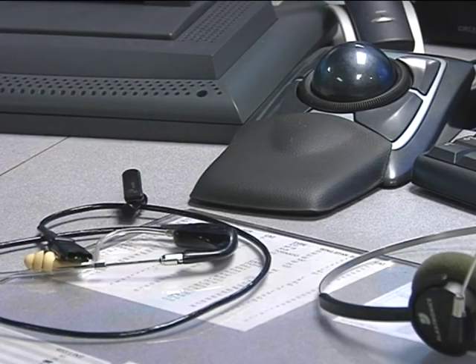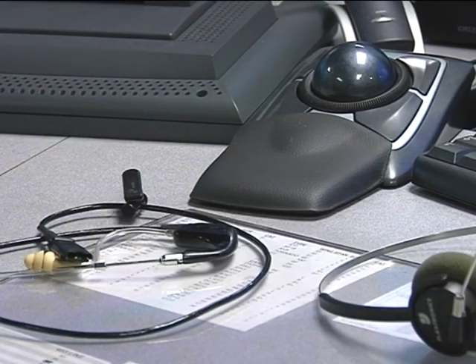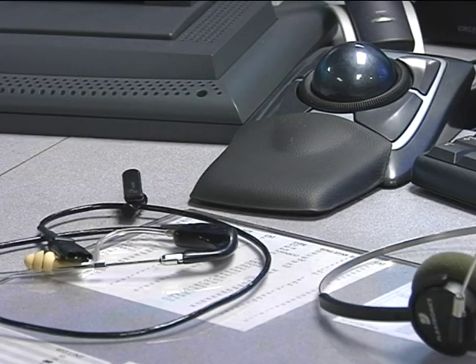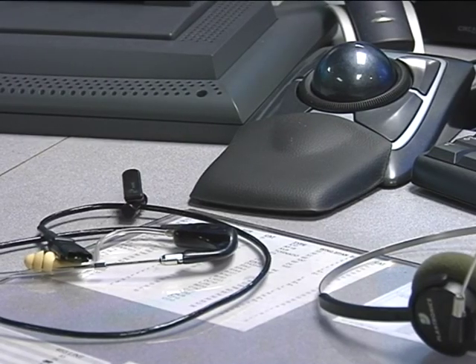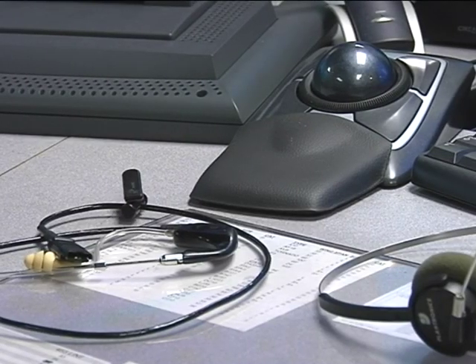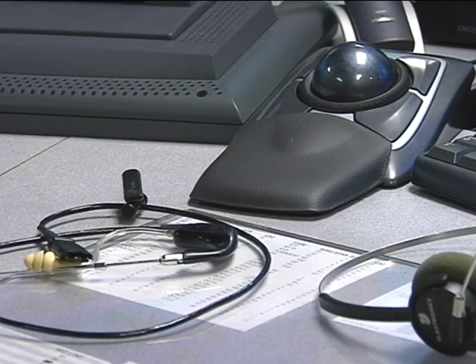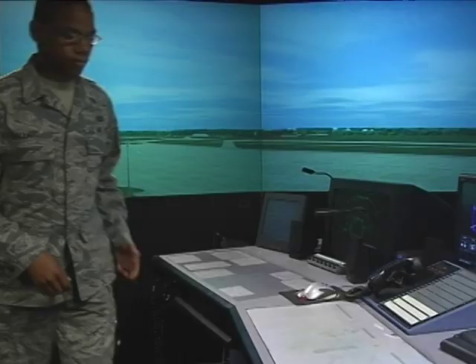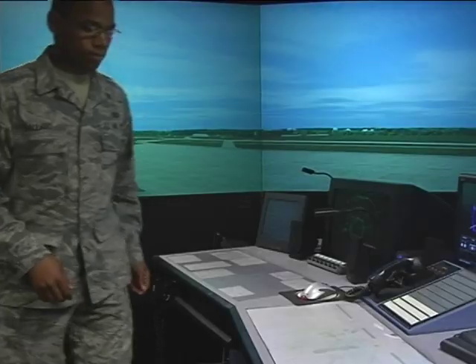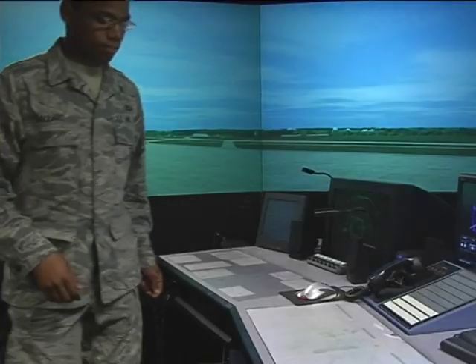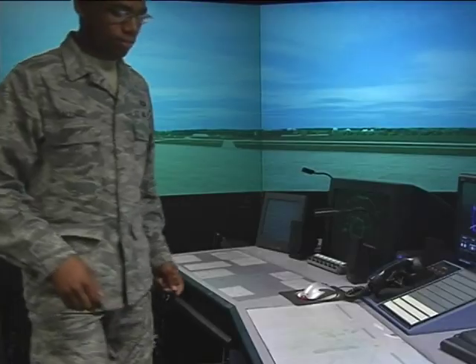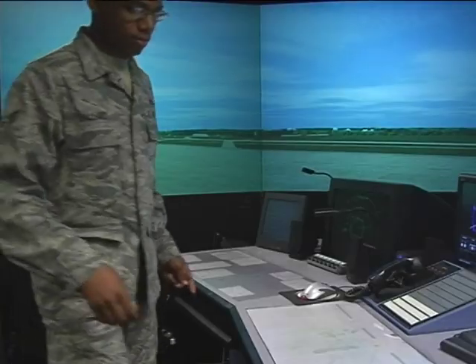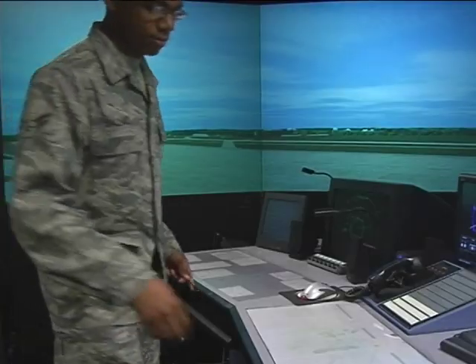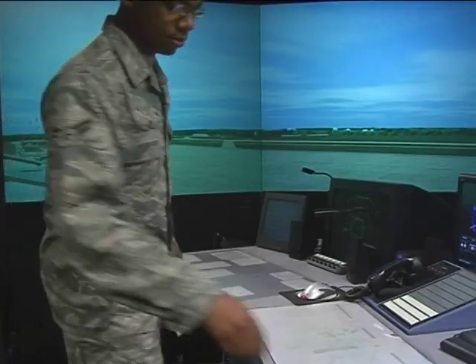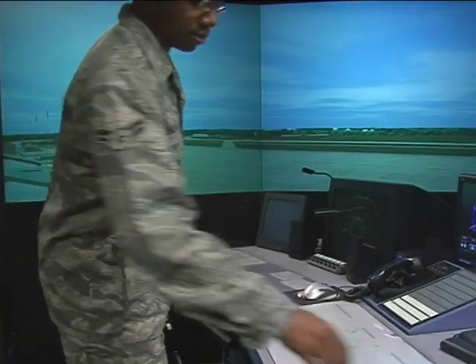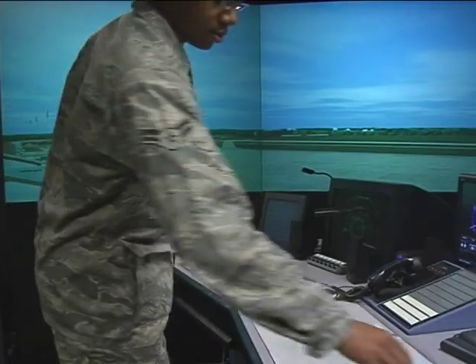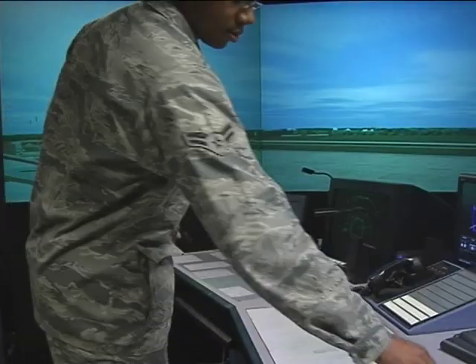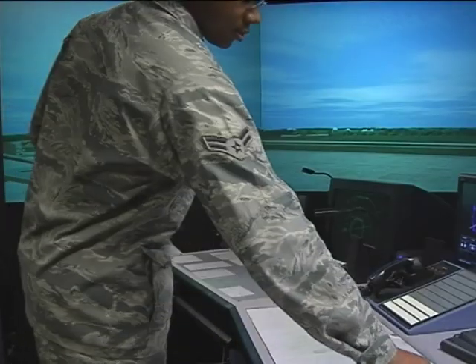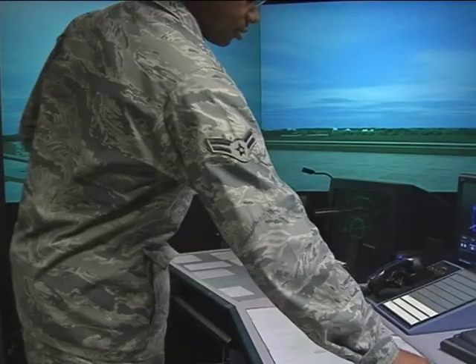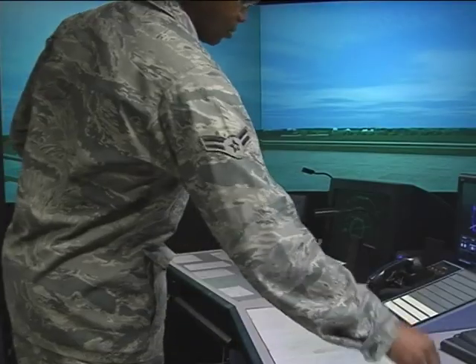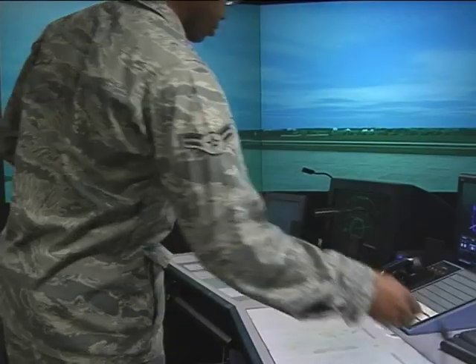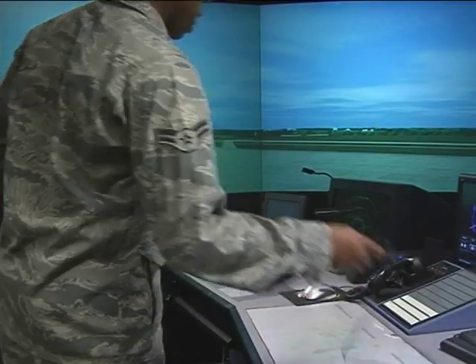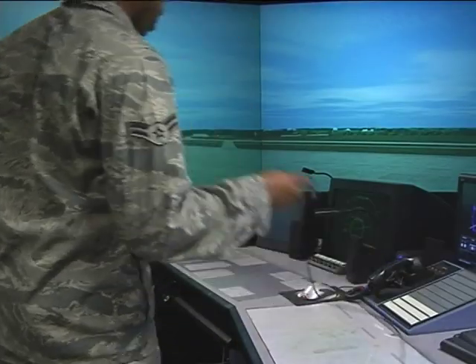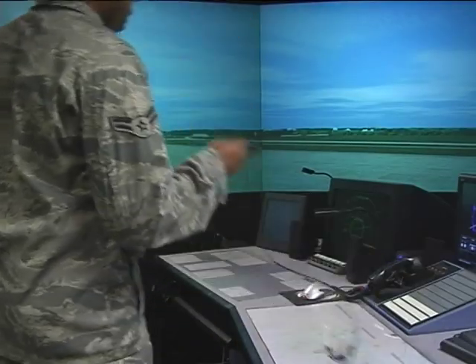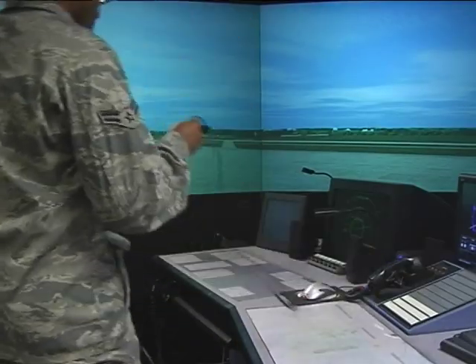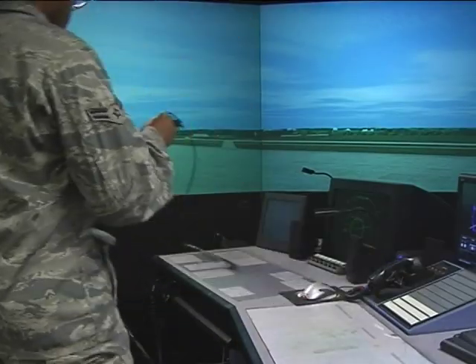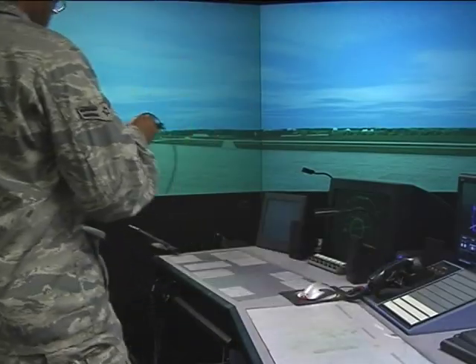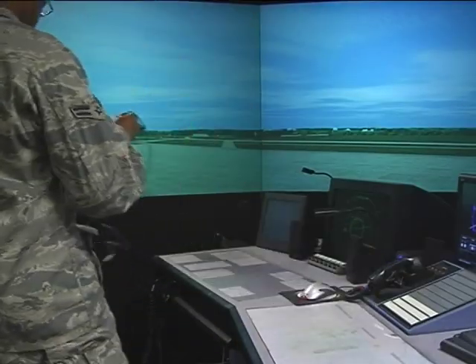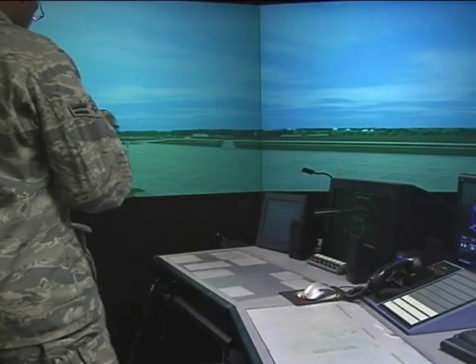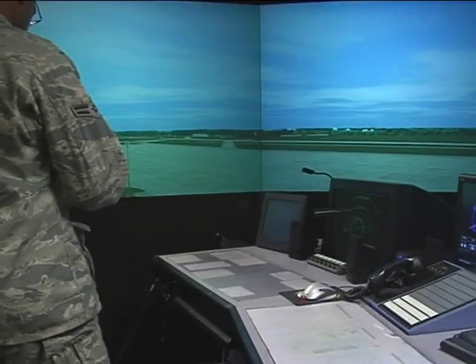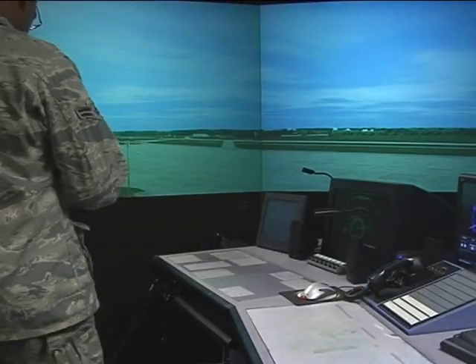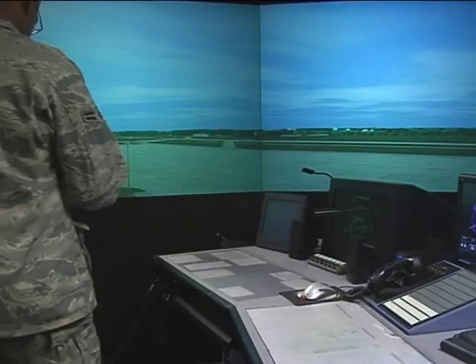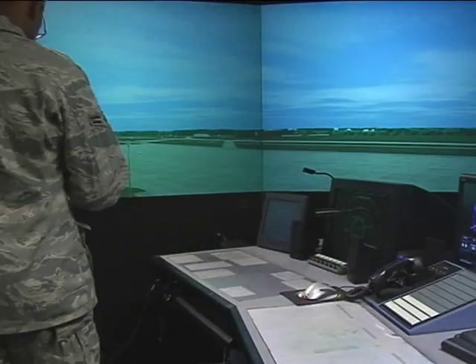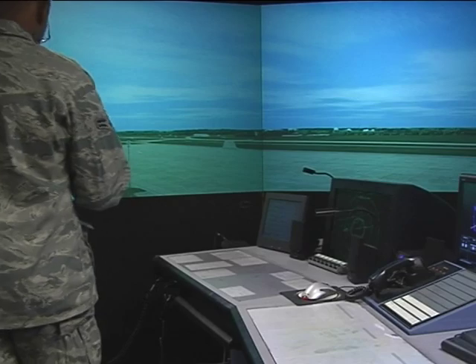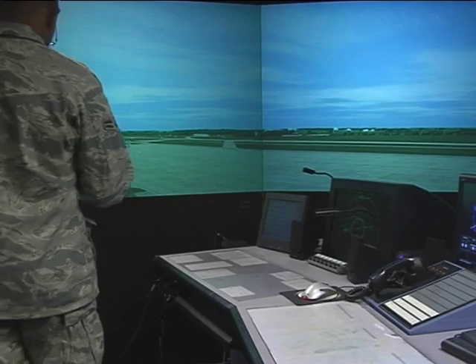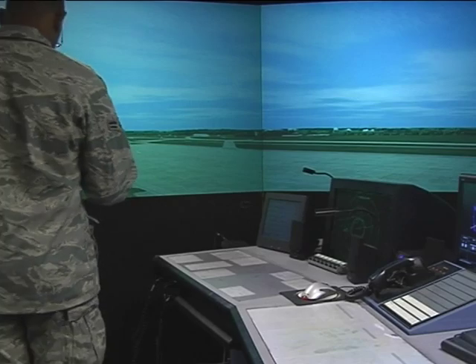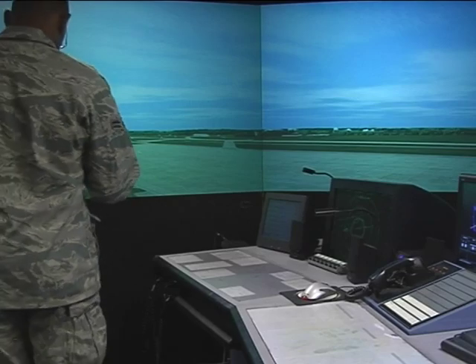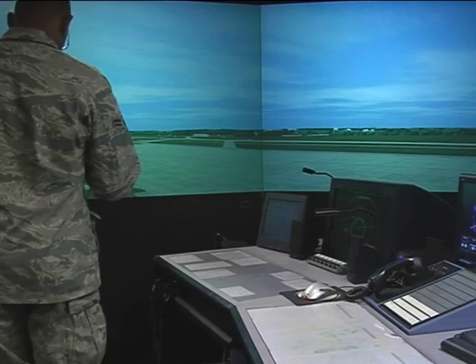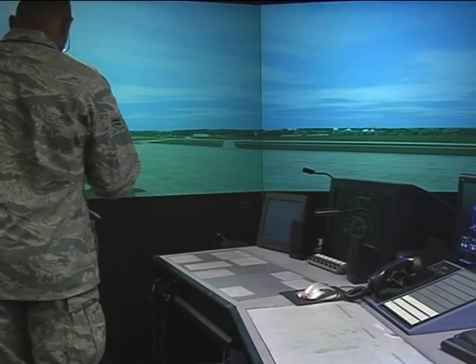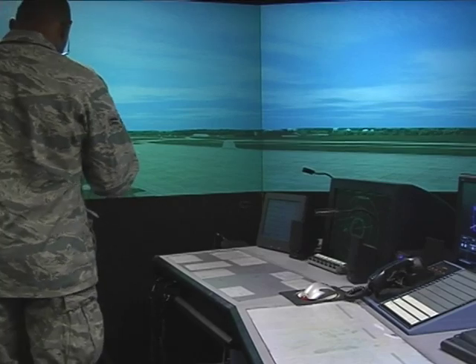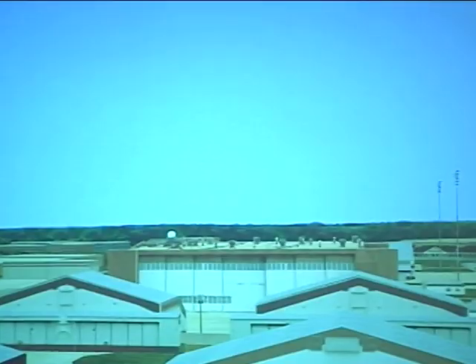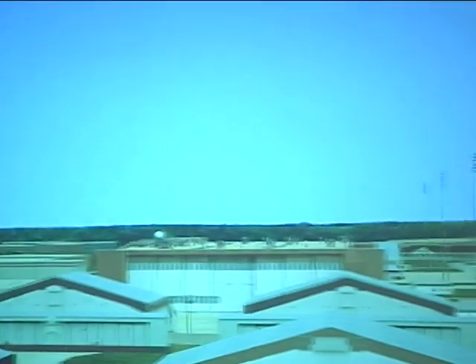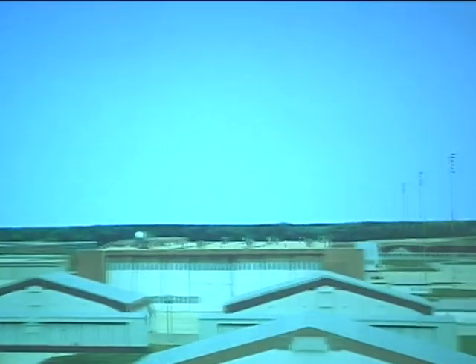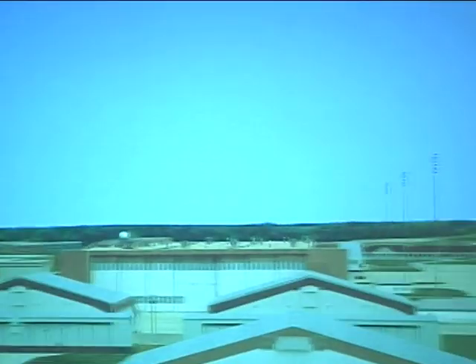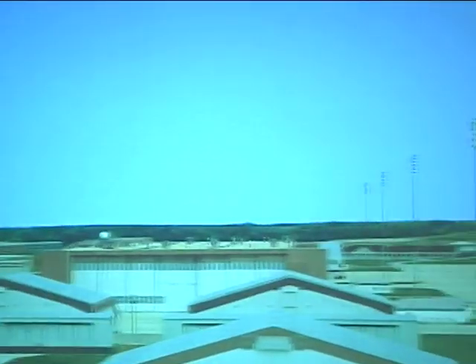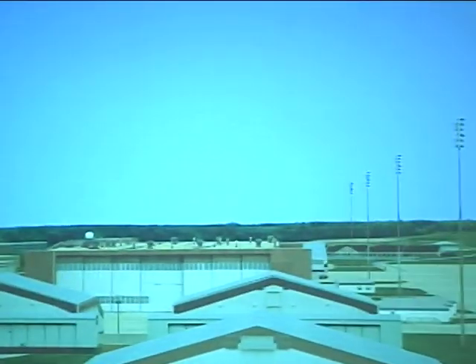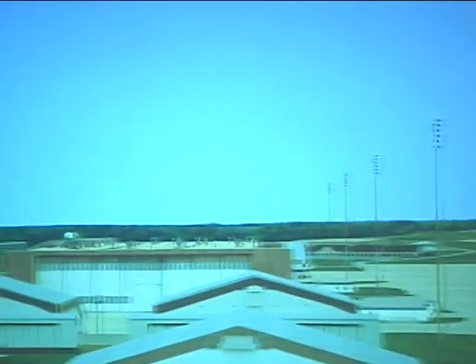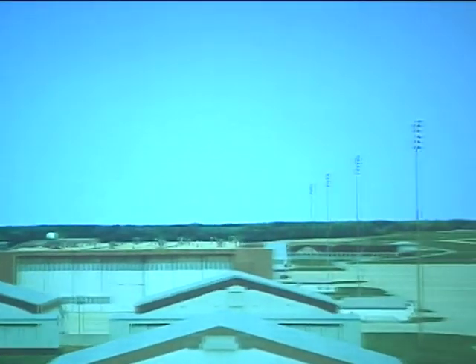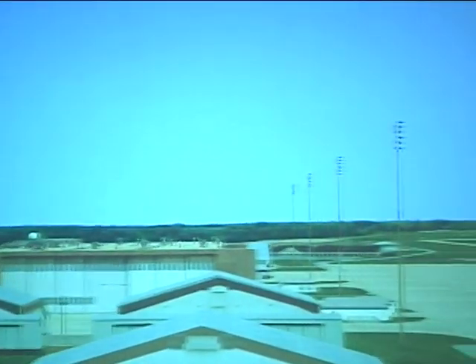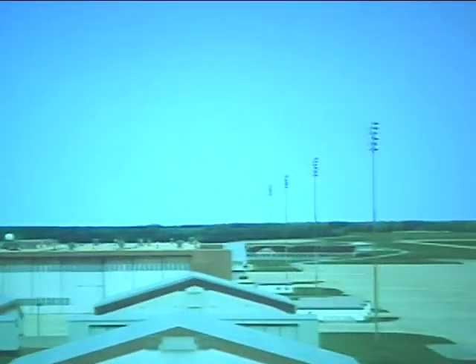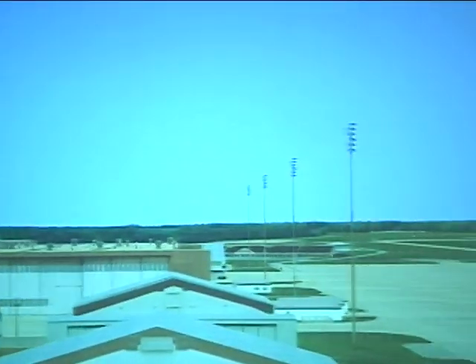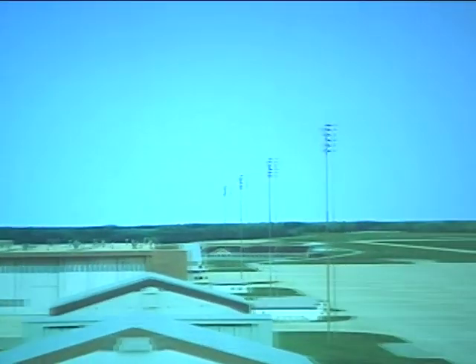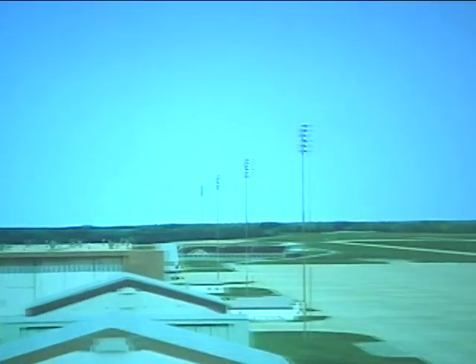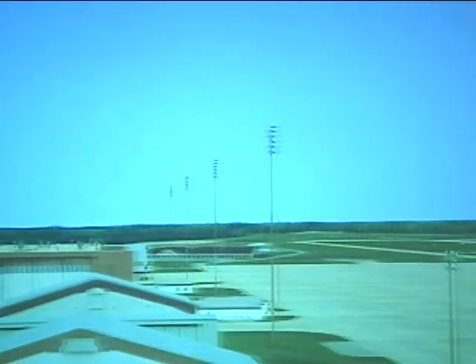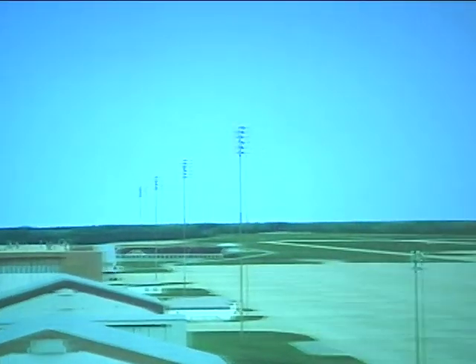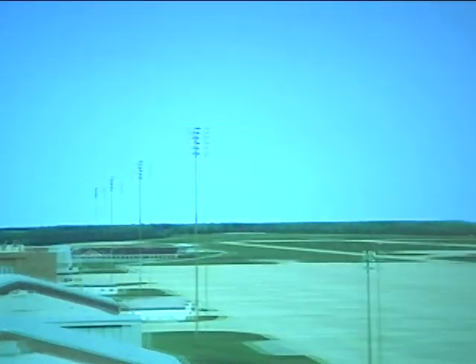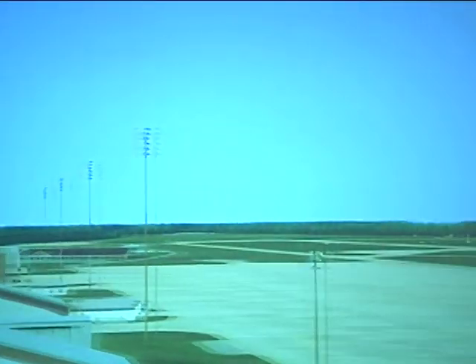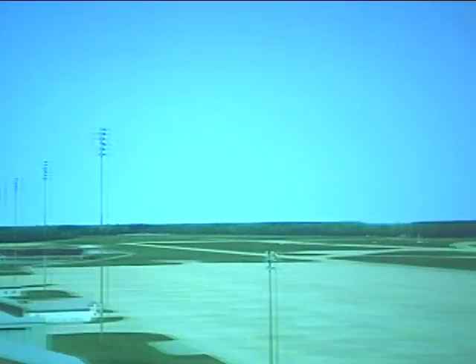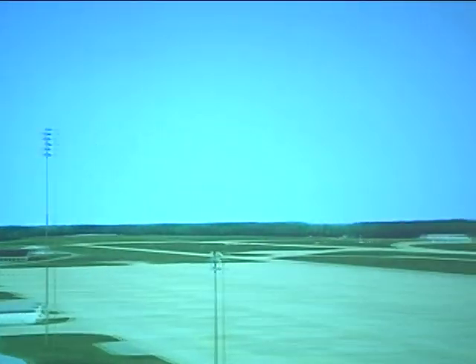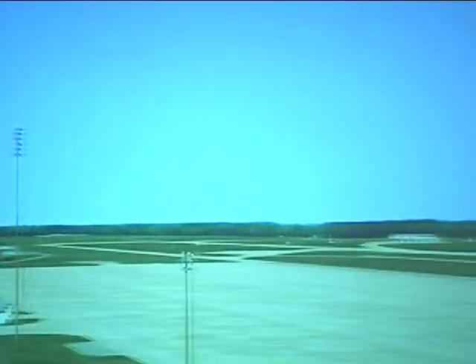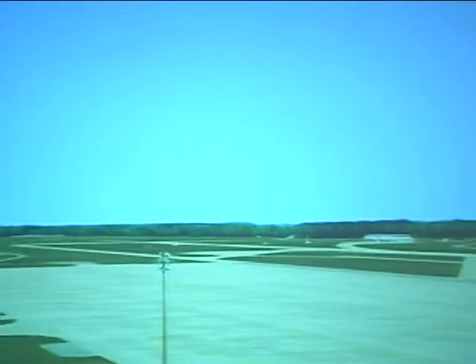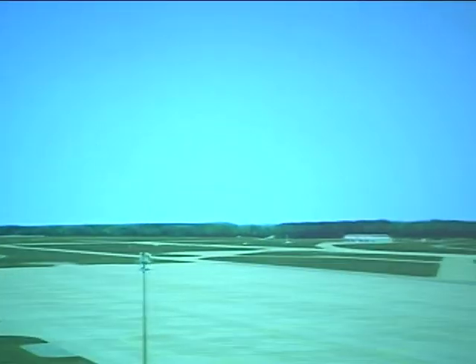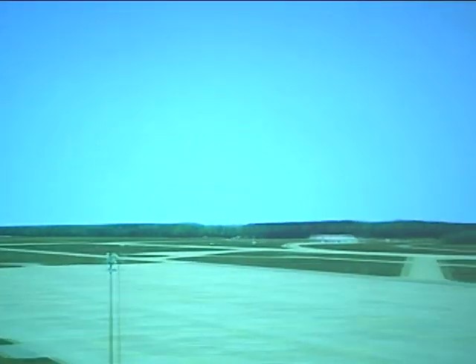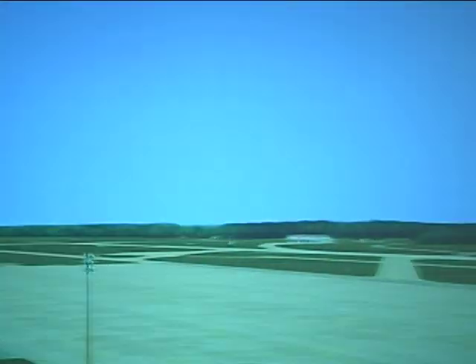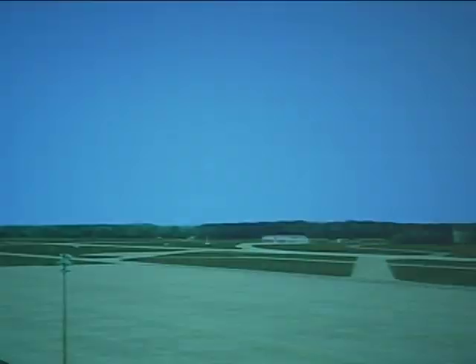Airman First Class Sarah Bryce, Langley Air Force Base, Virginia.